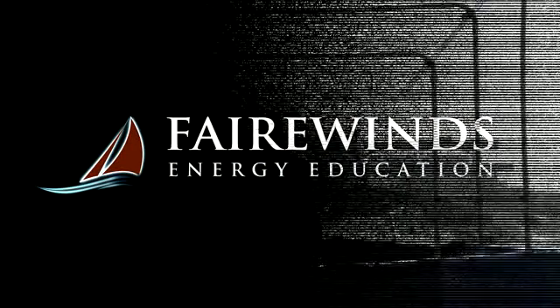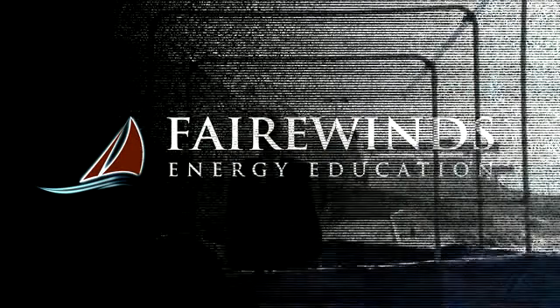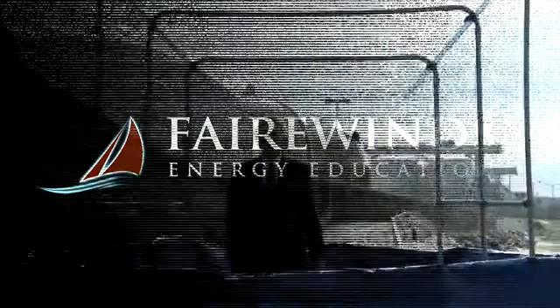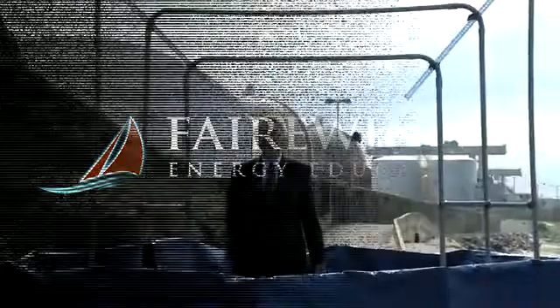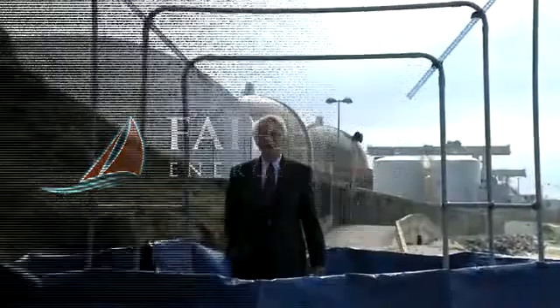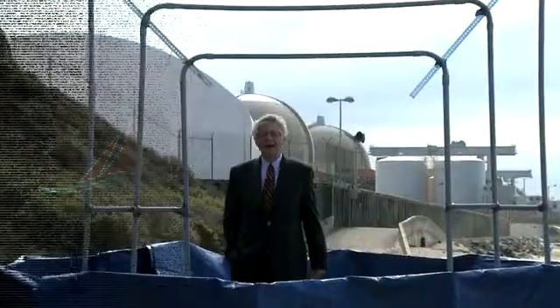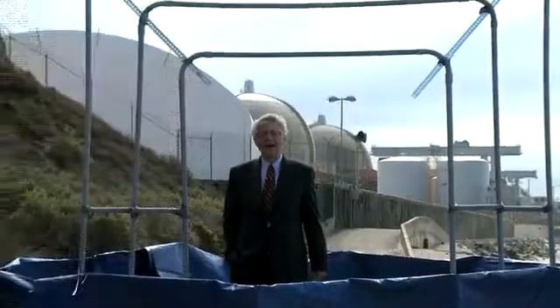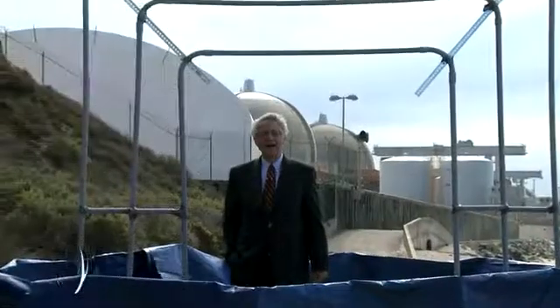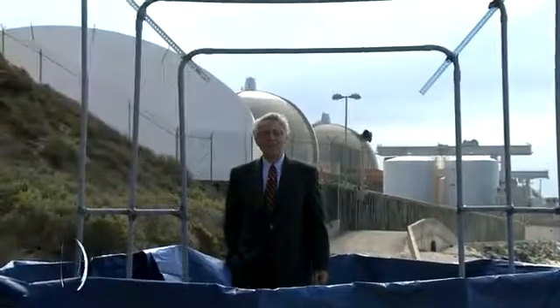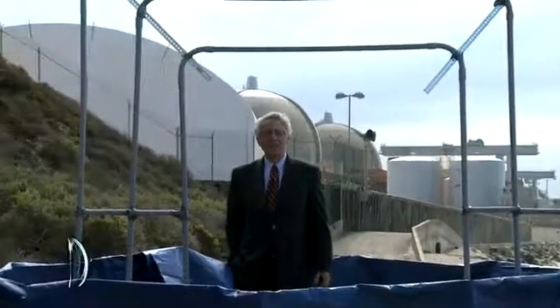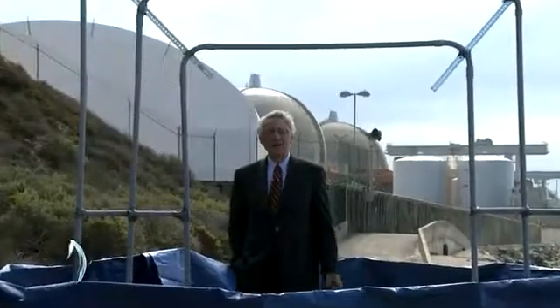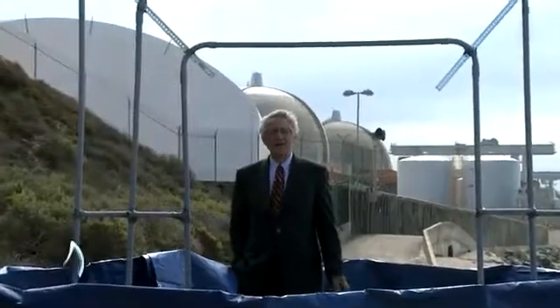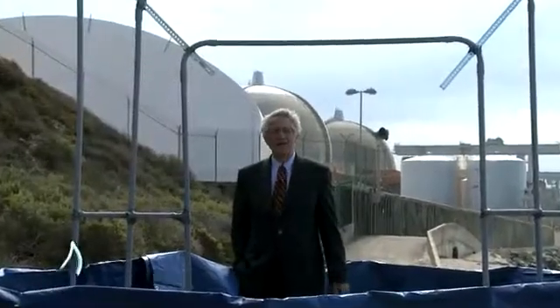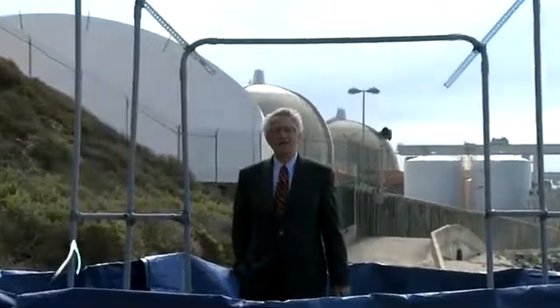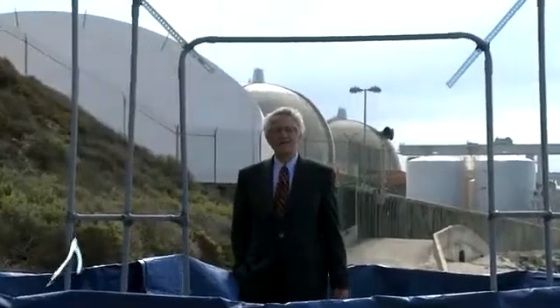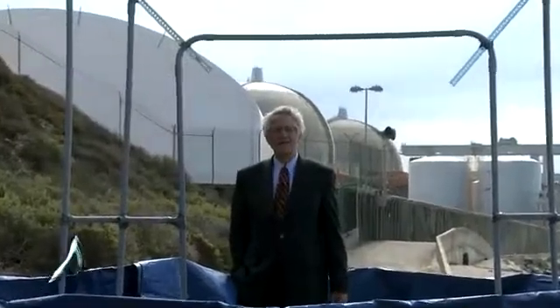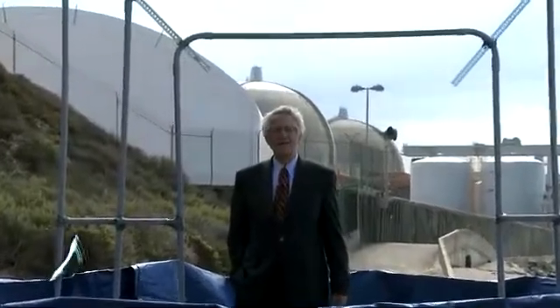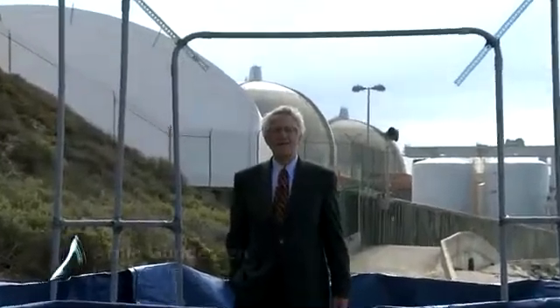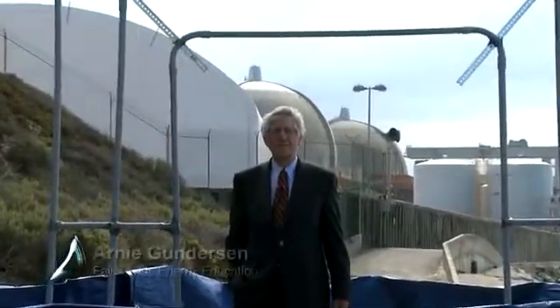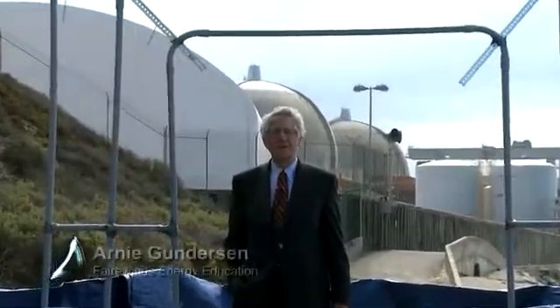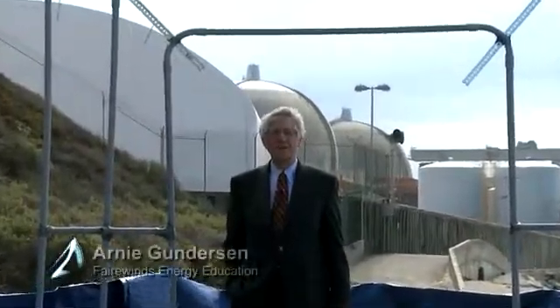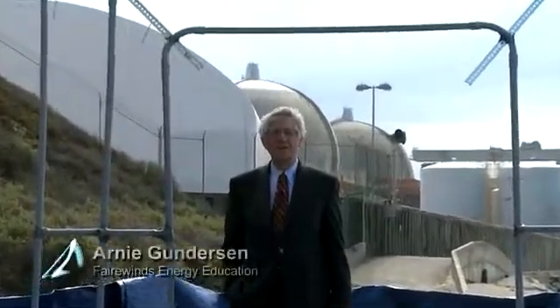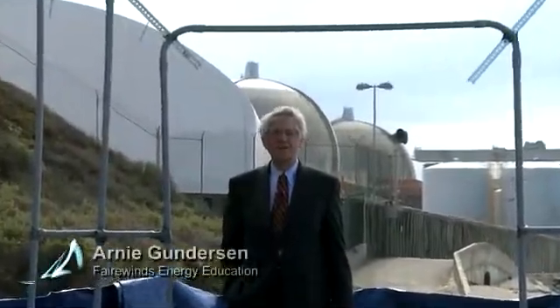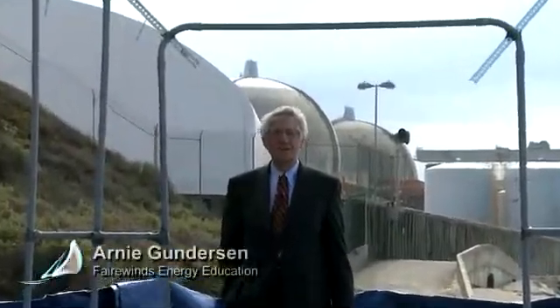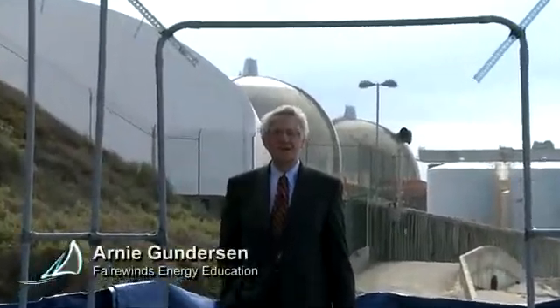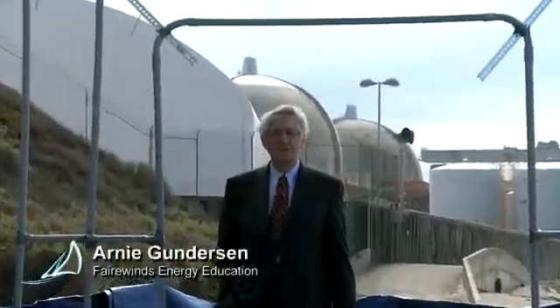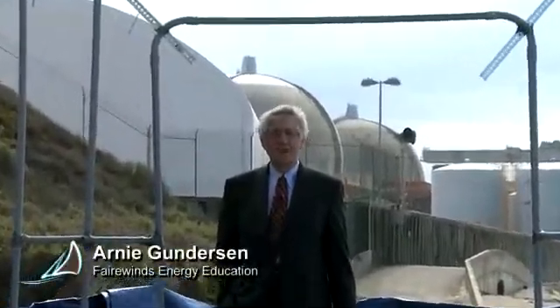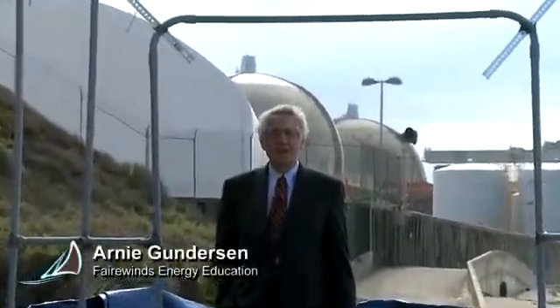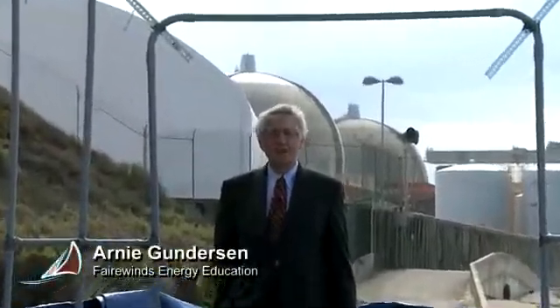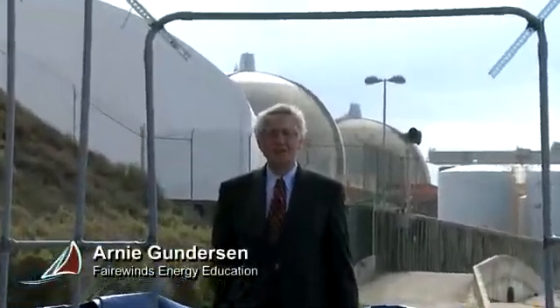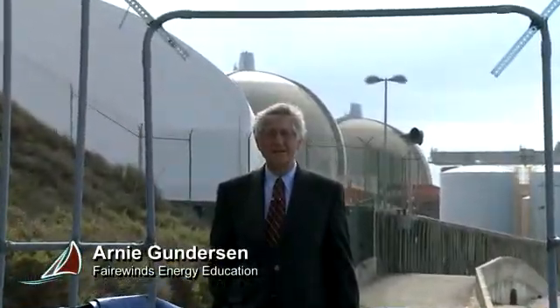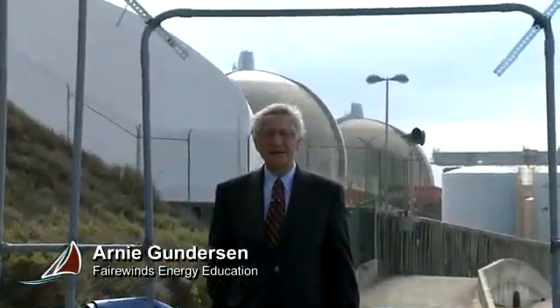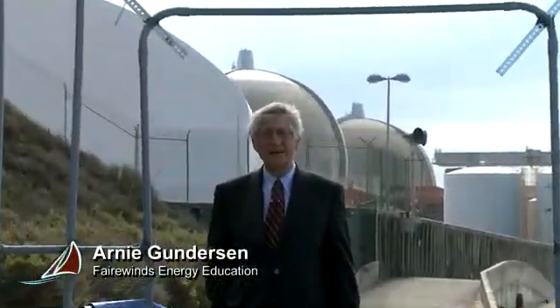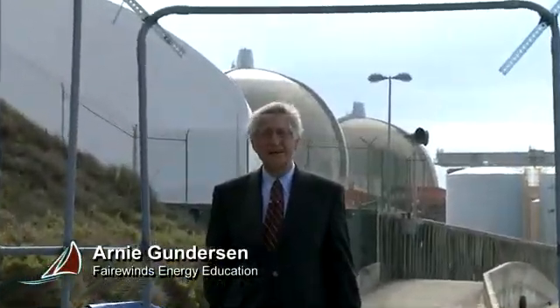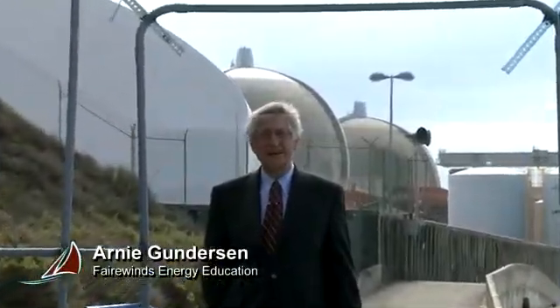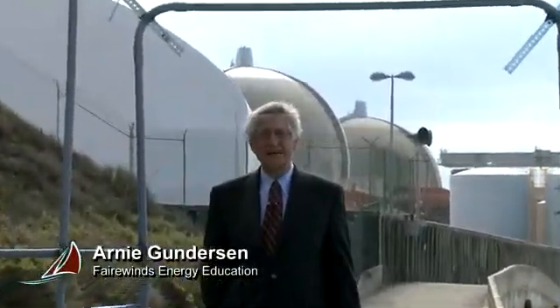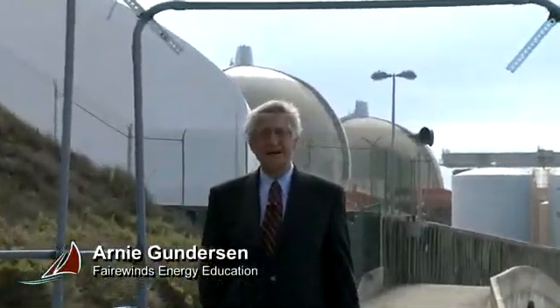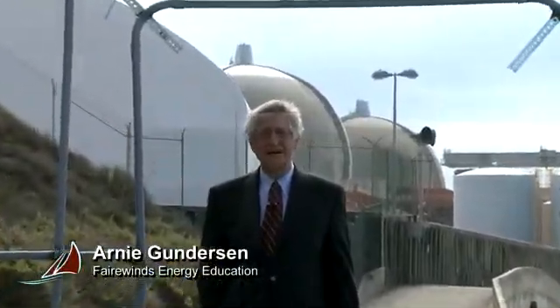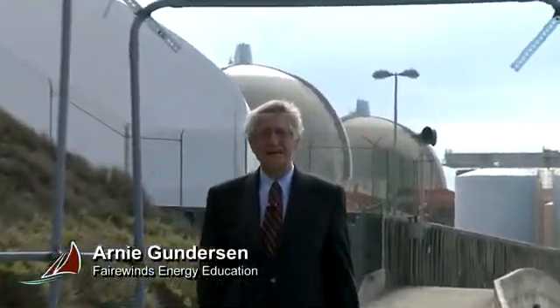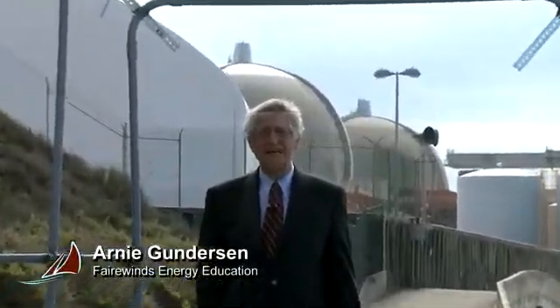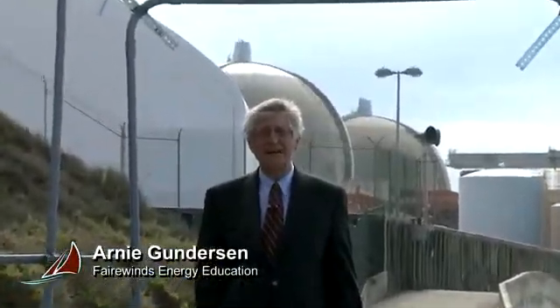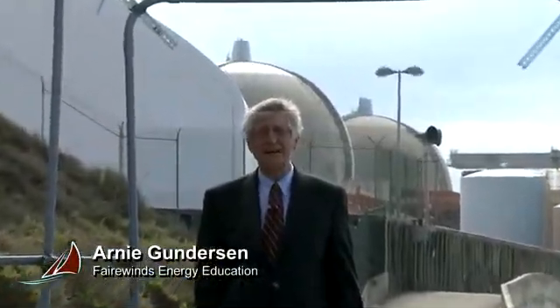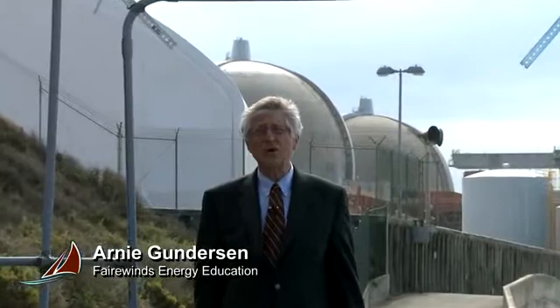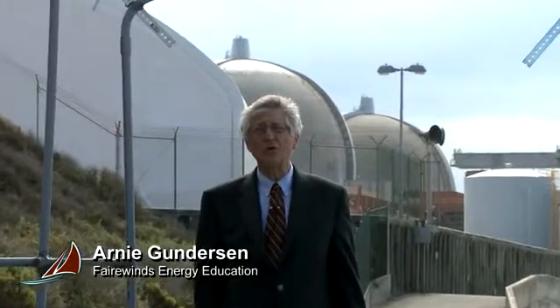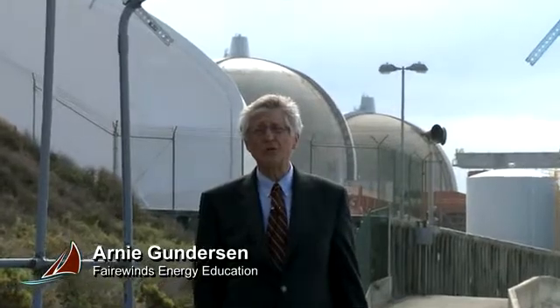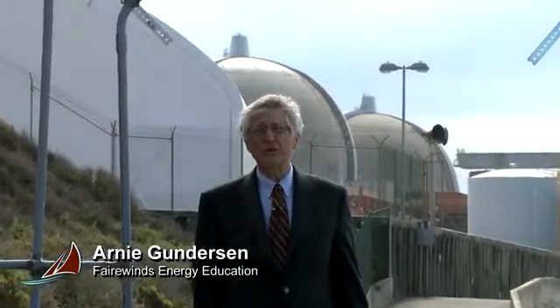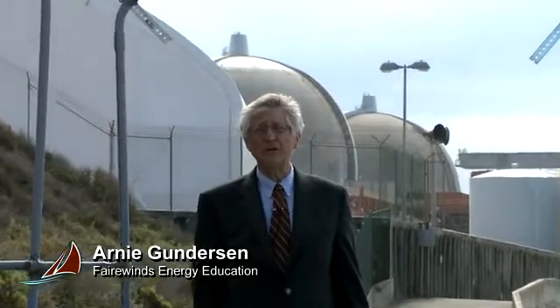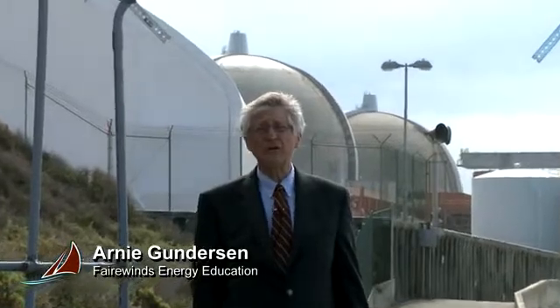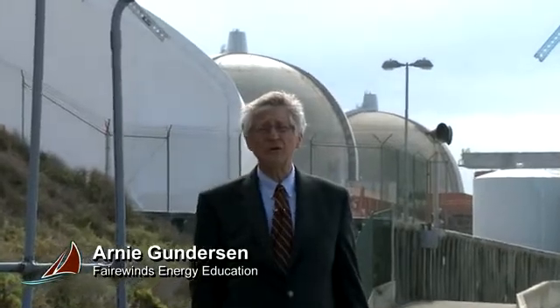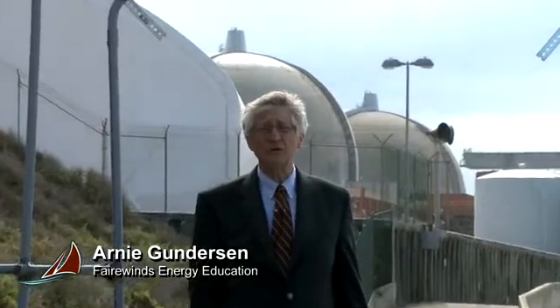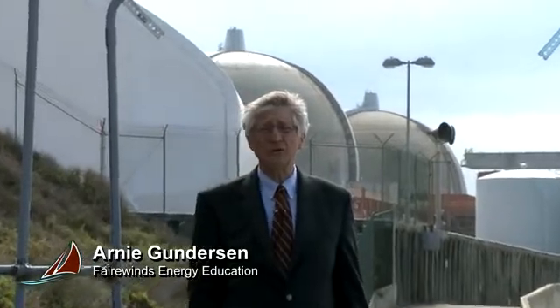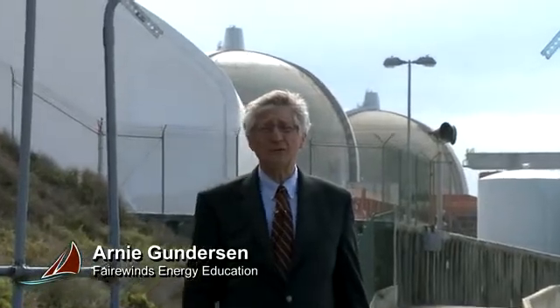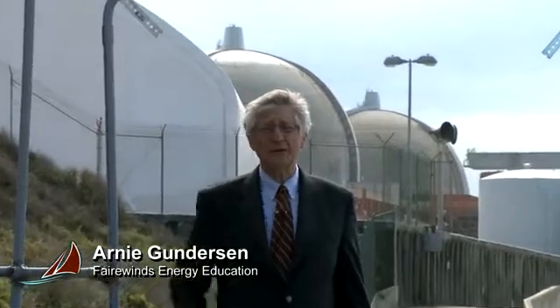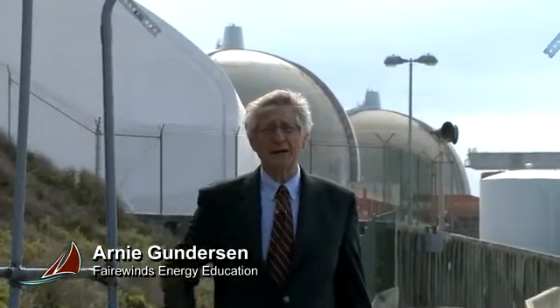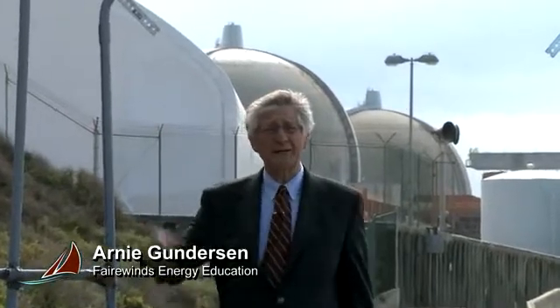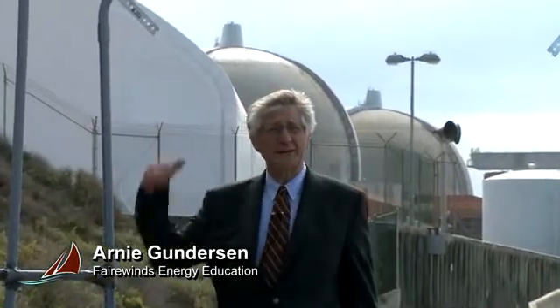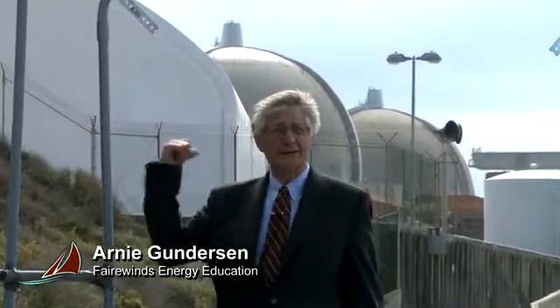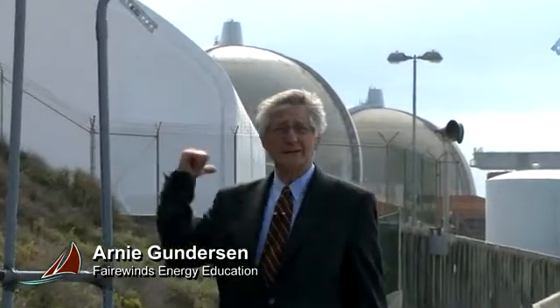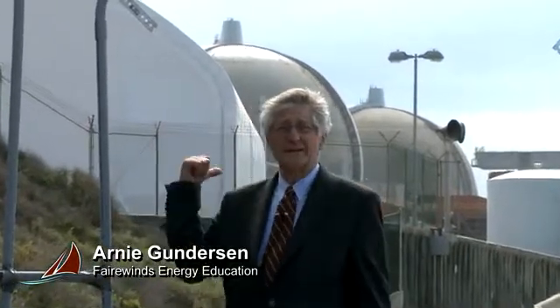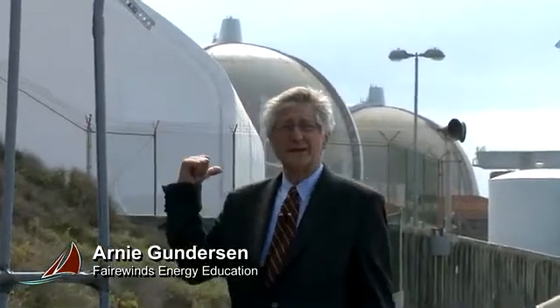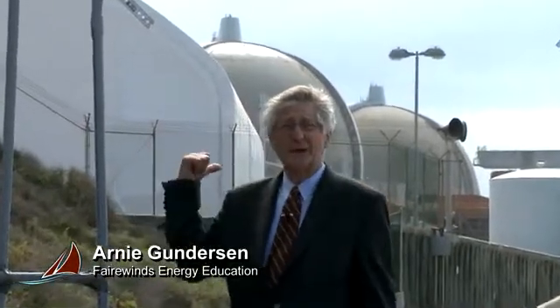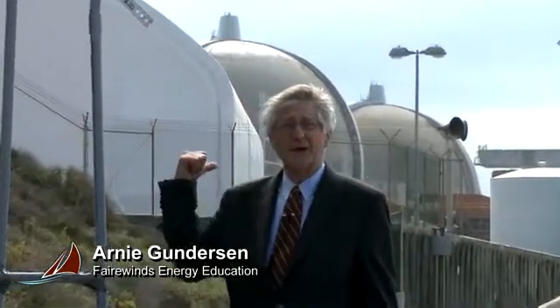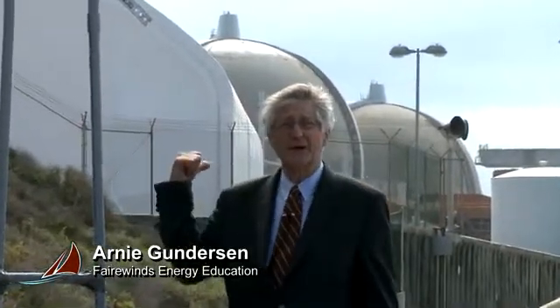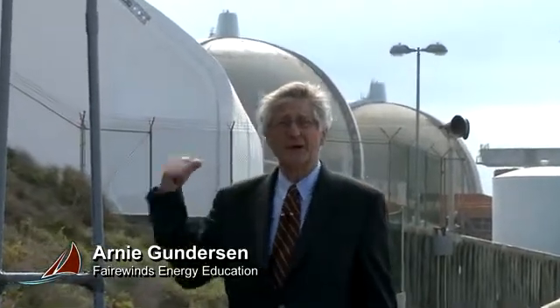Hi, I'm Arne Gunderson from Fairwinds, and today I'm at the San Onofre nuclear plant that's in the background.